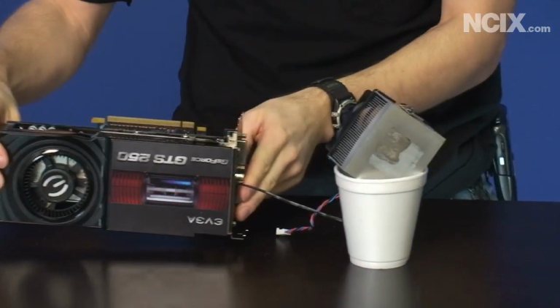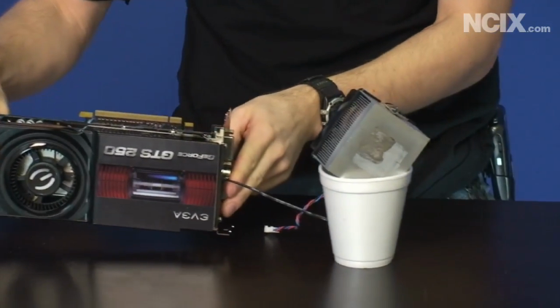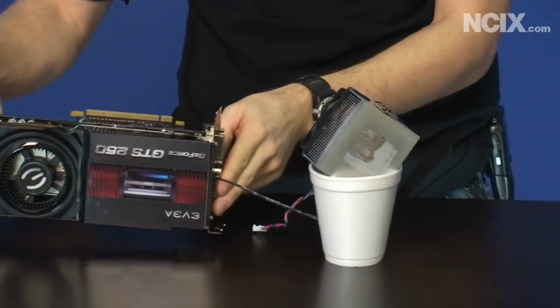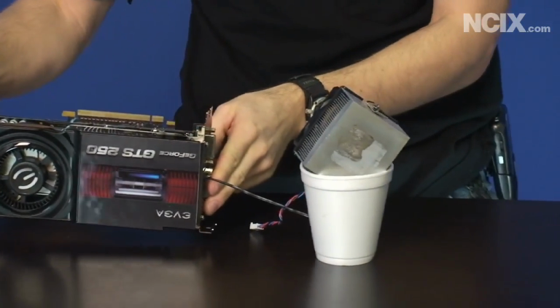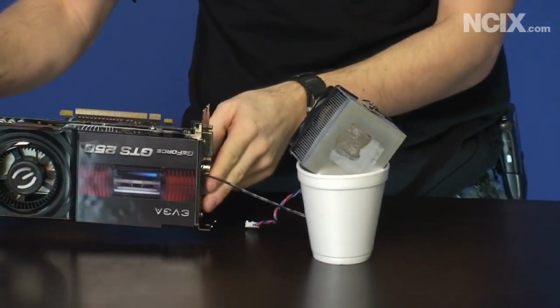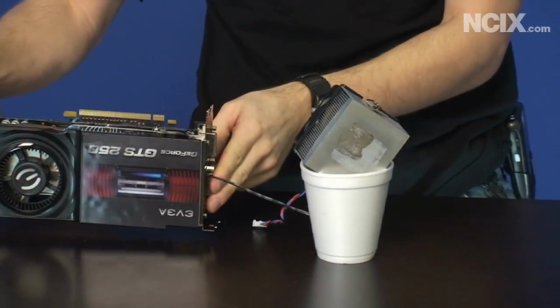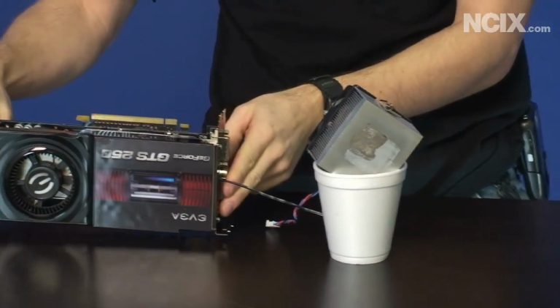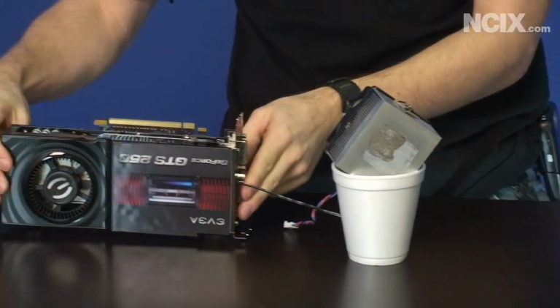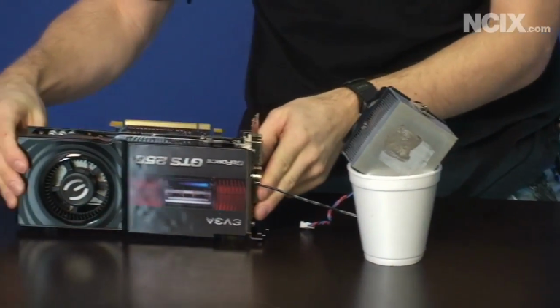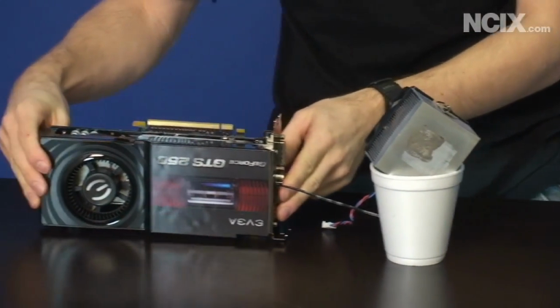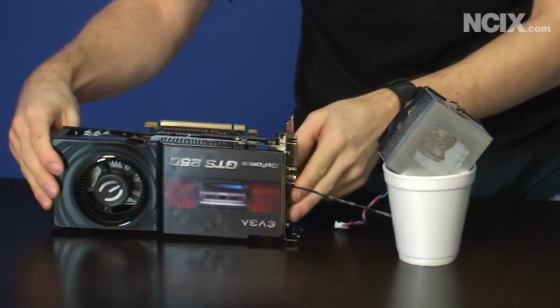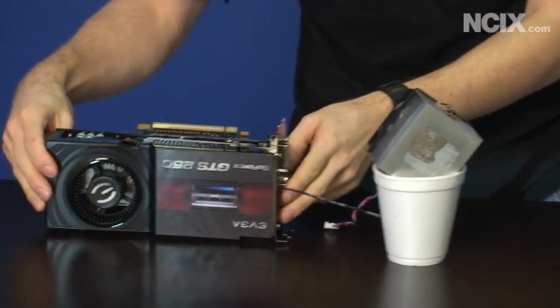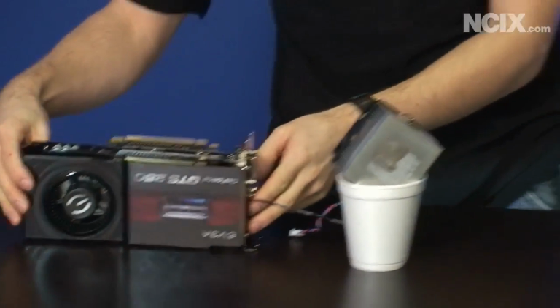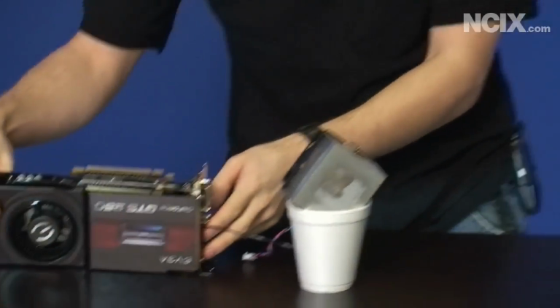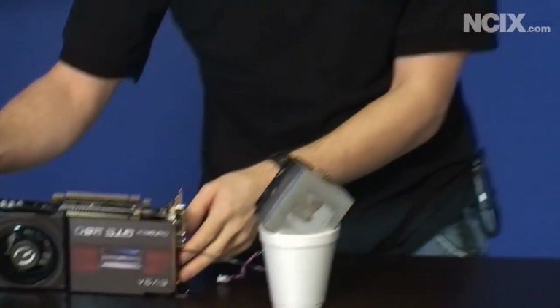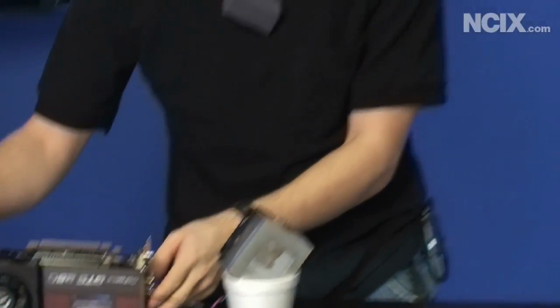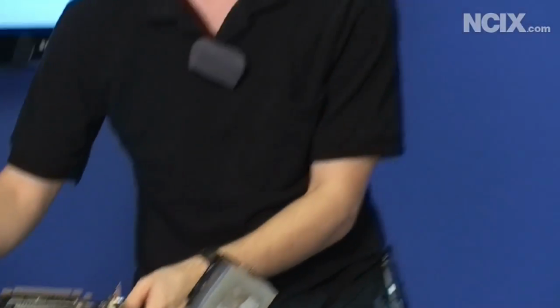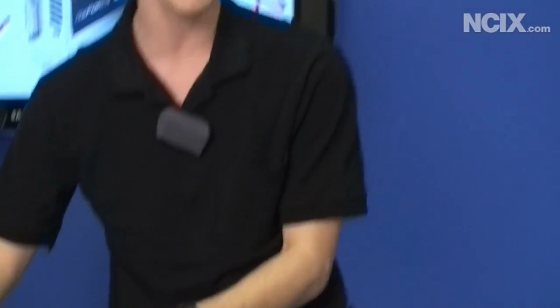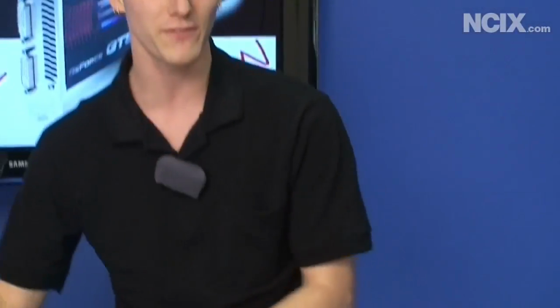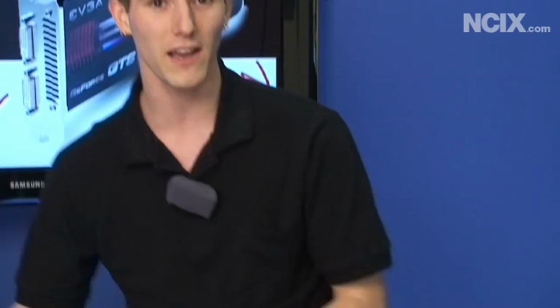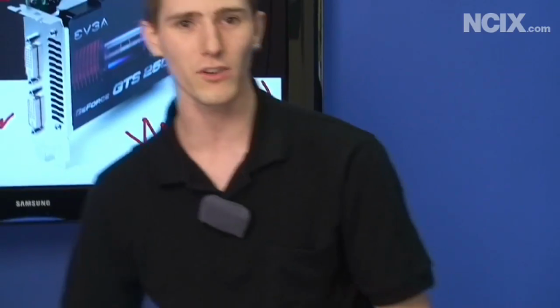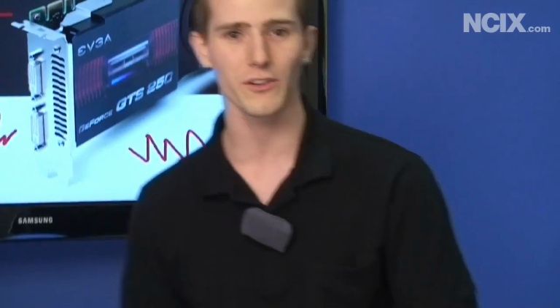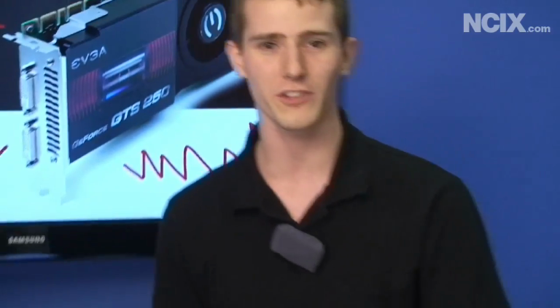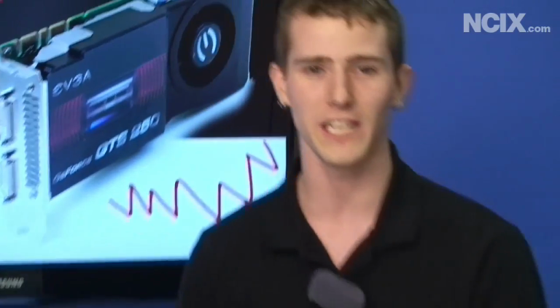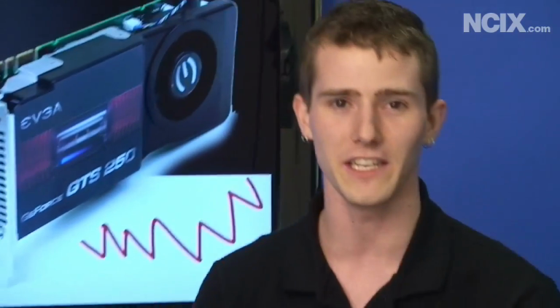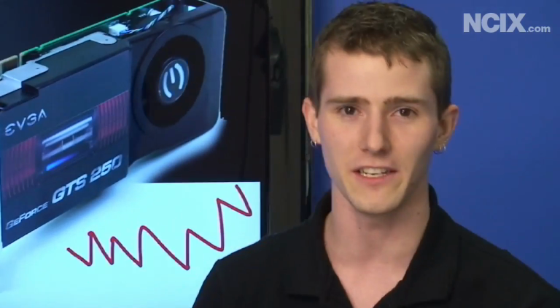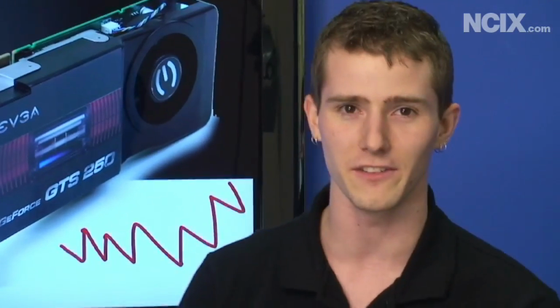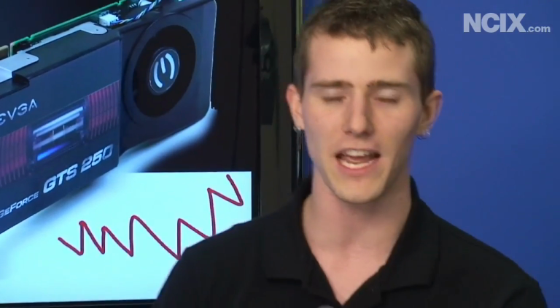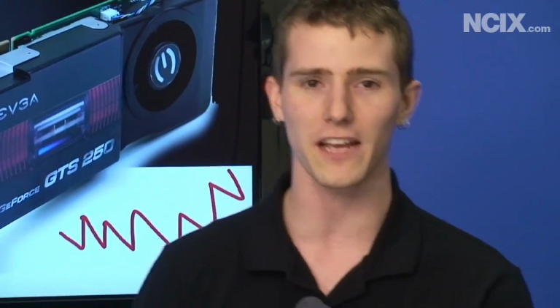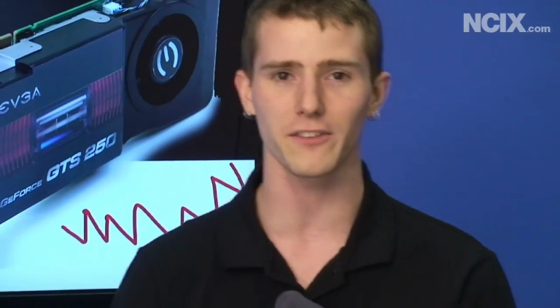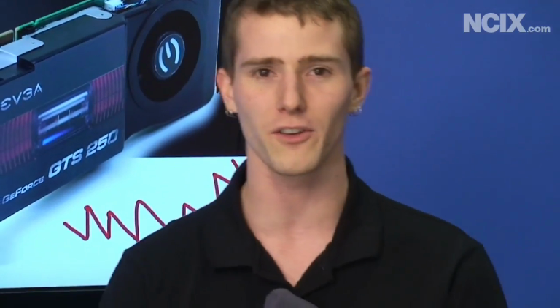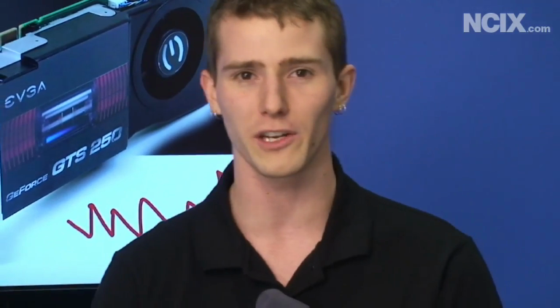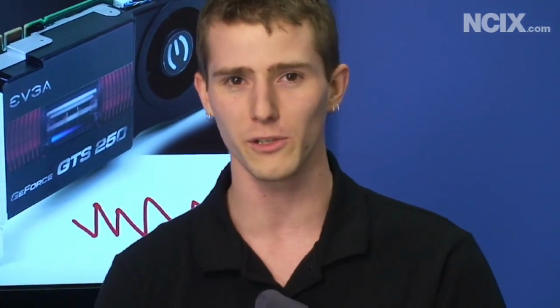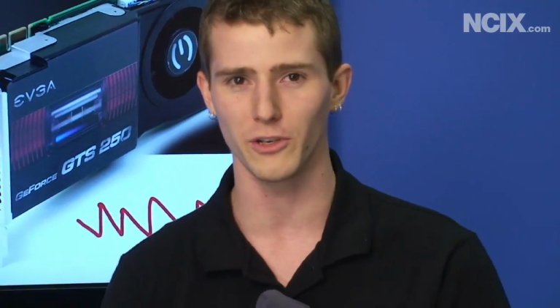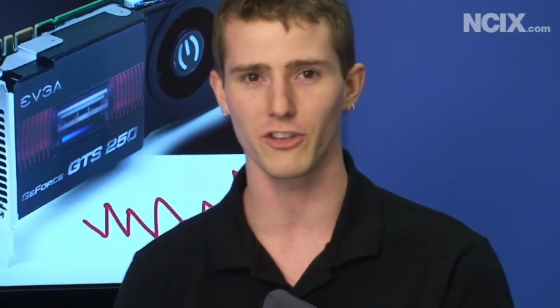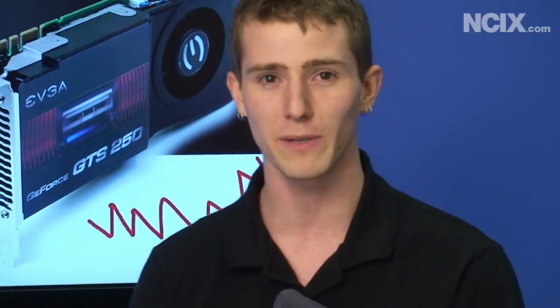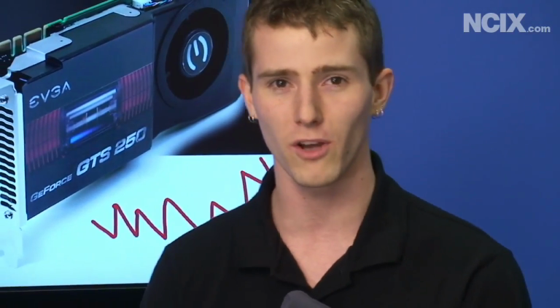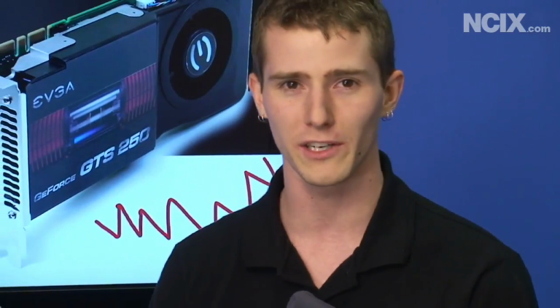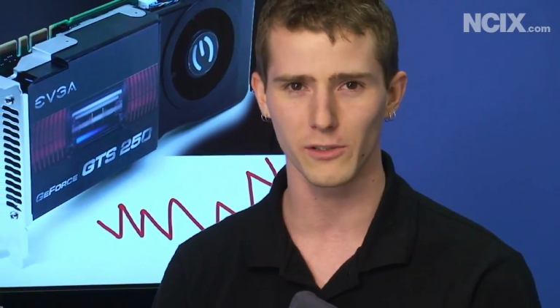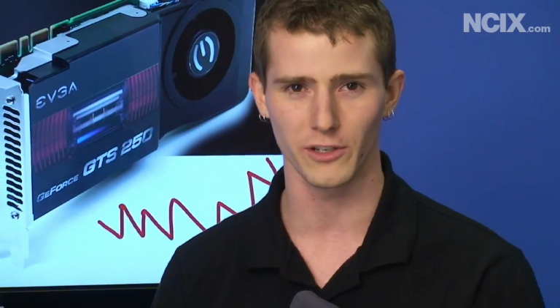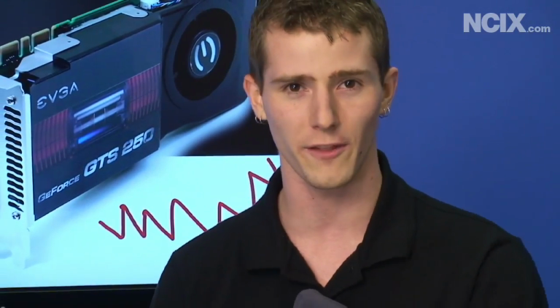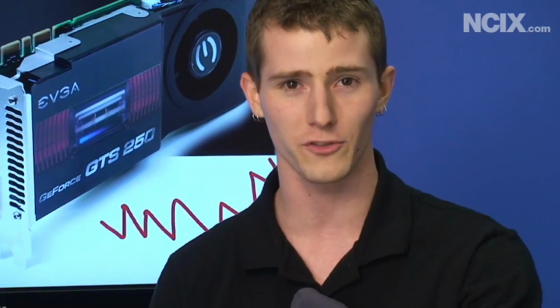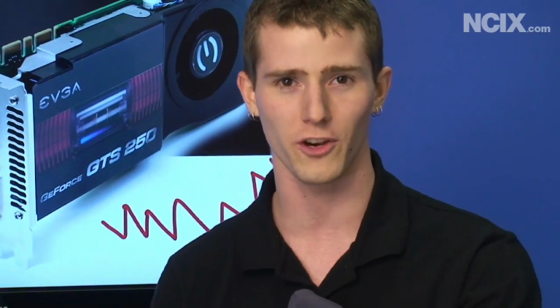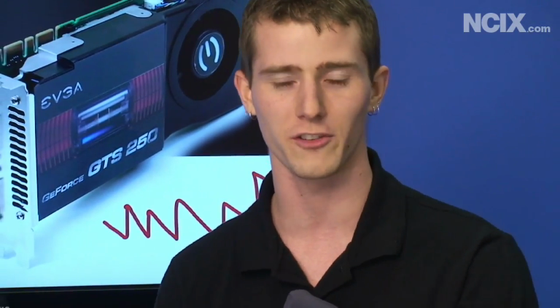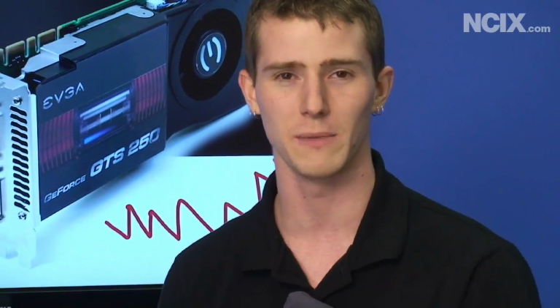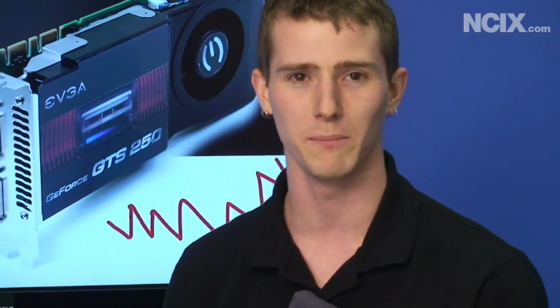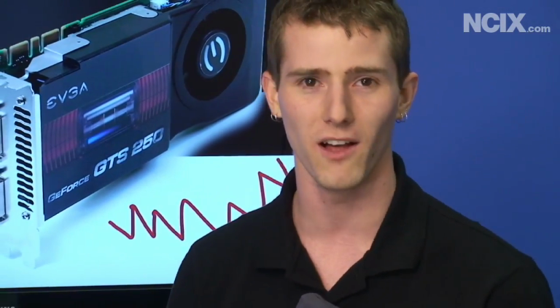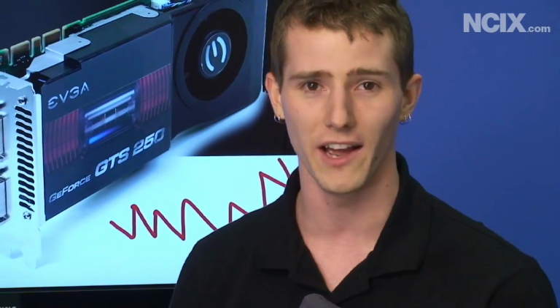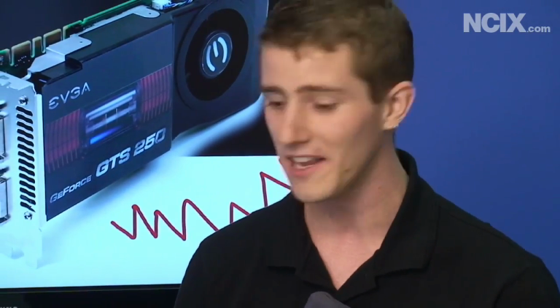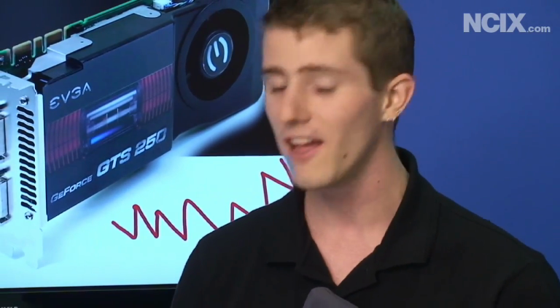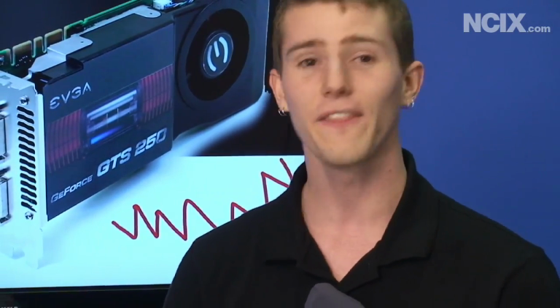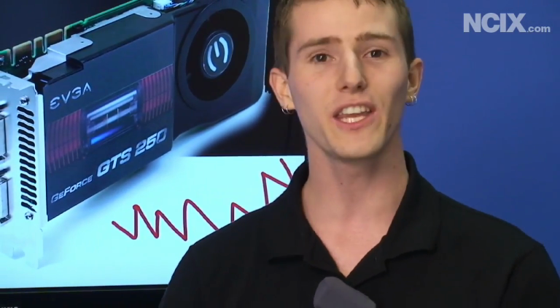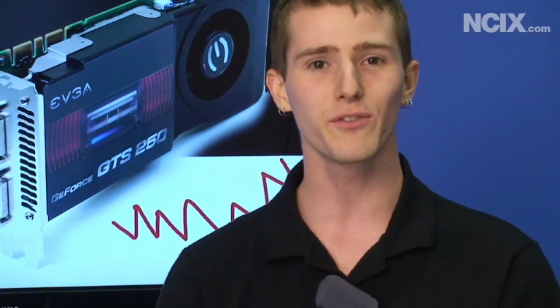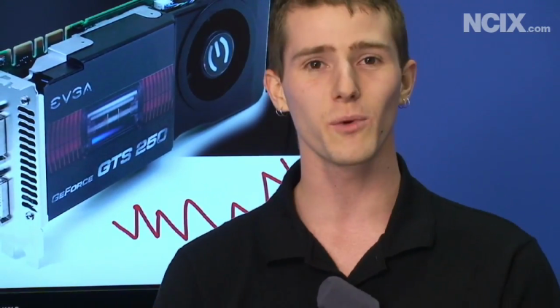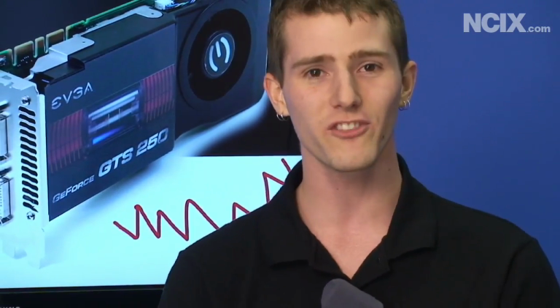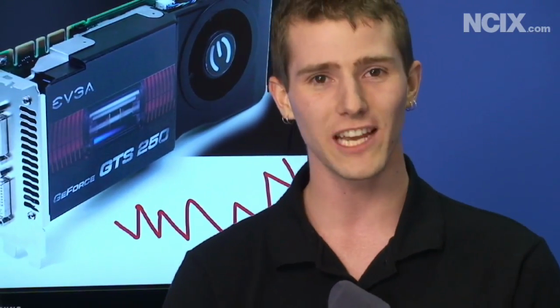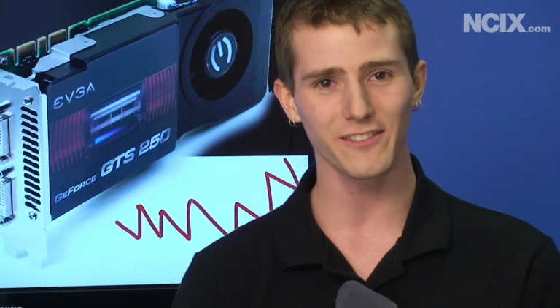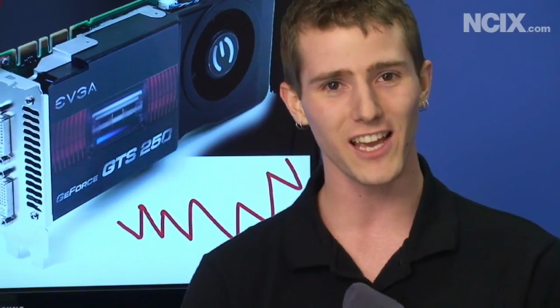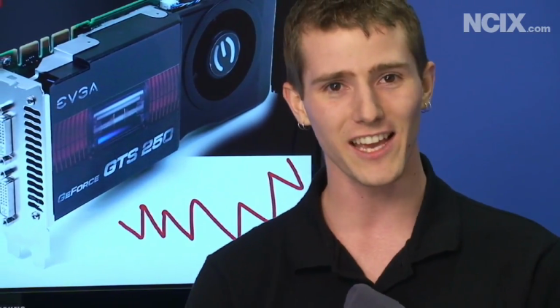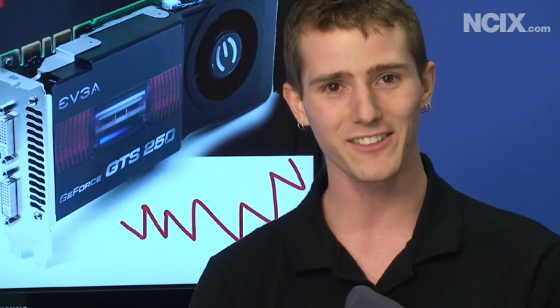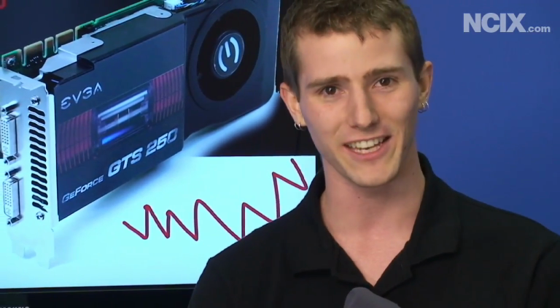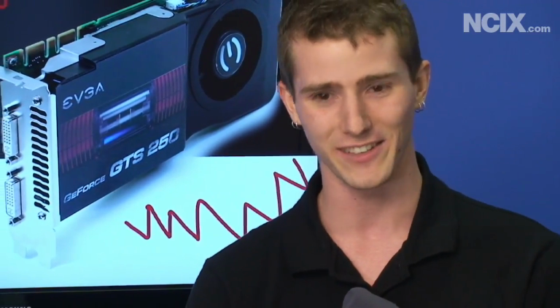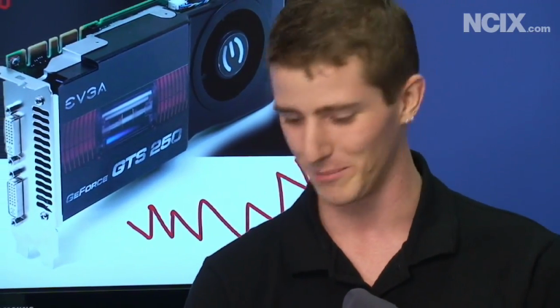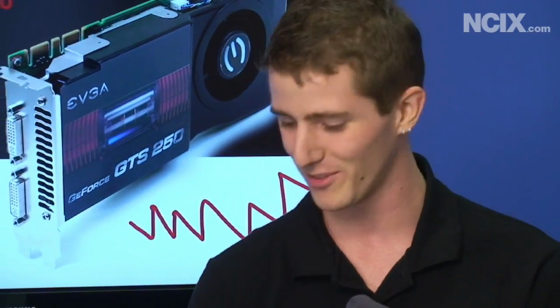Get yours today for about $175 Canadian. Taxes not included, shipping not included, other charges may apply. Thank you for watching NCIX Tech Tips.